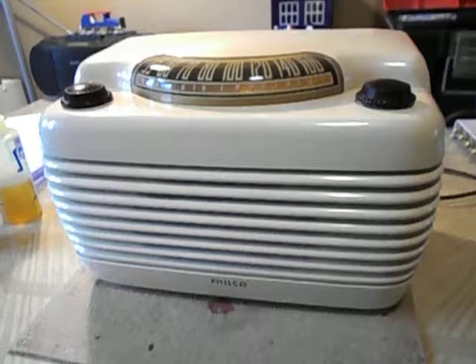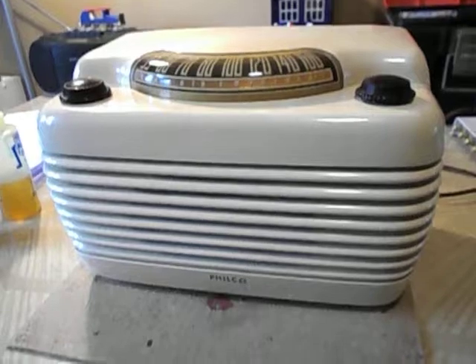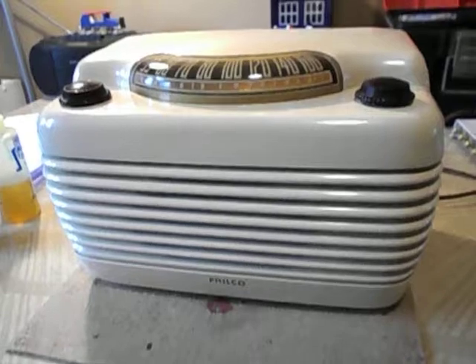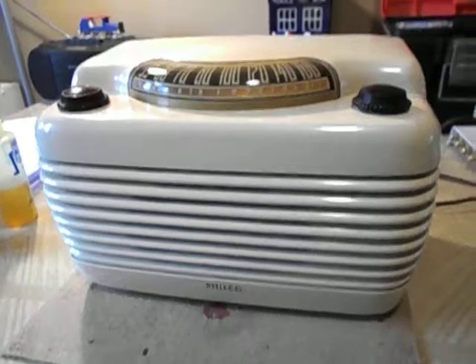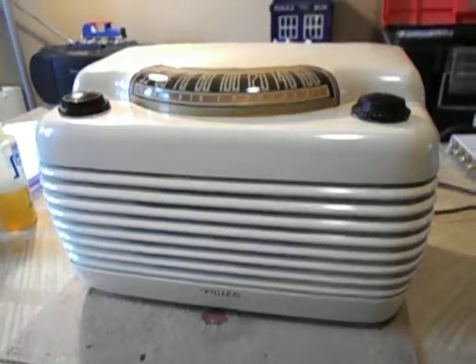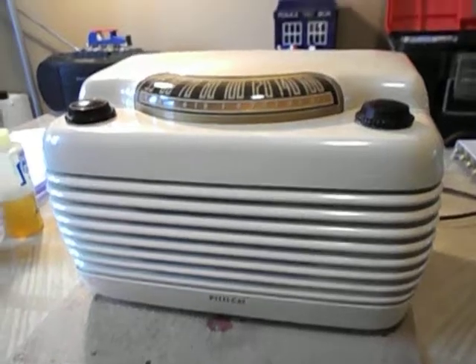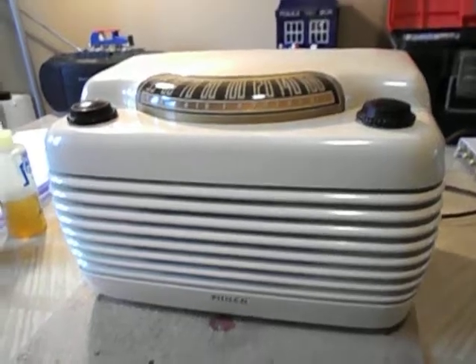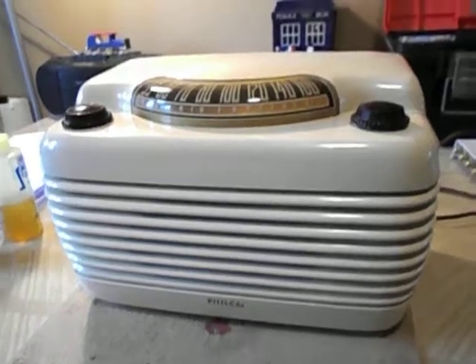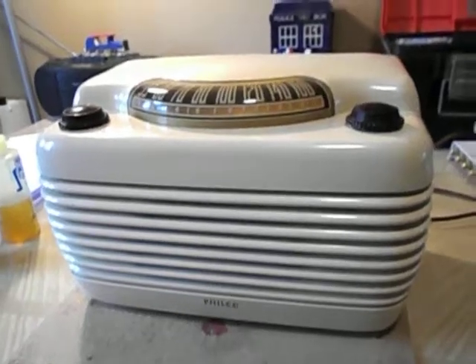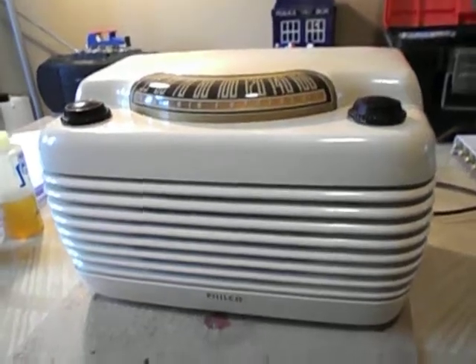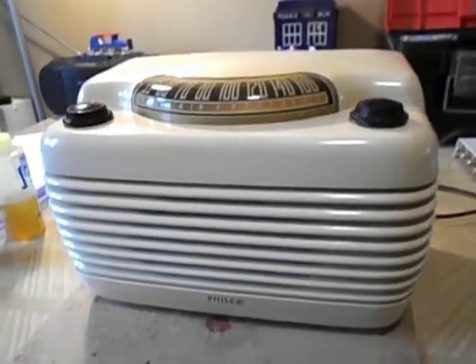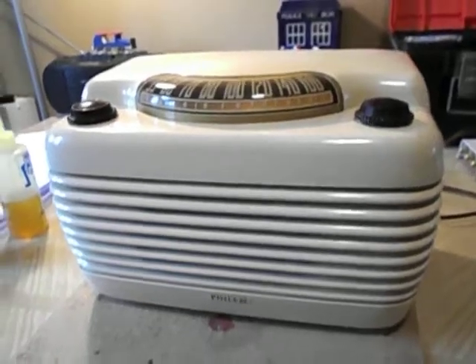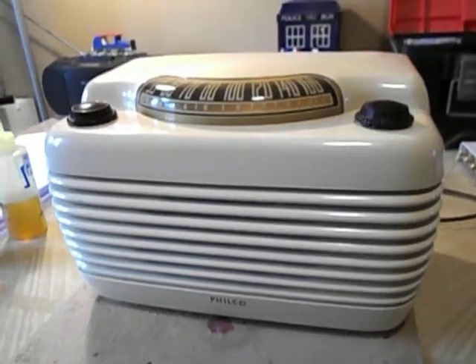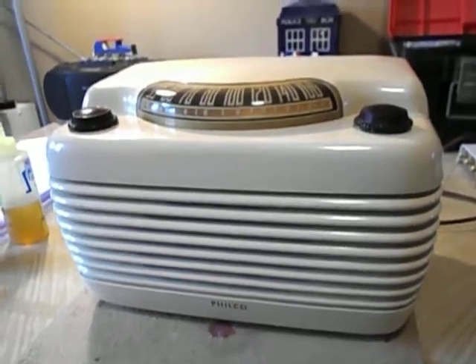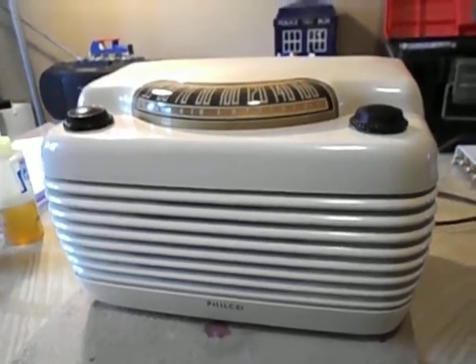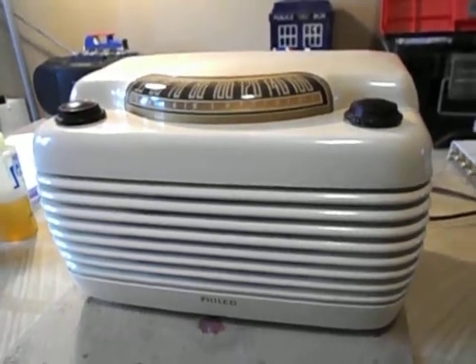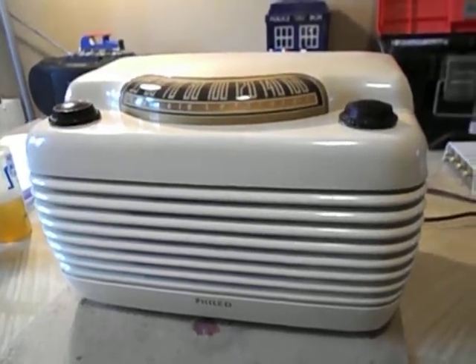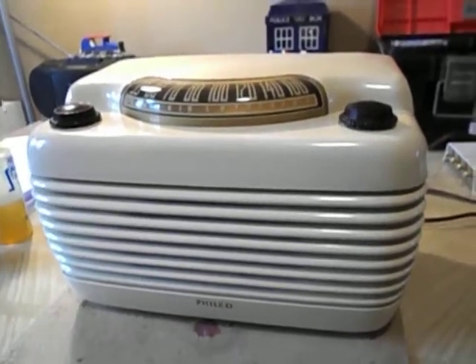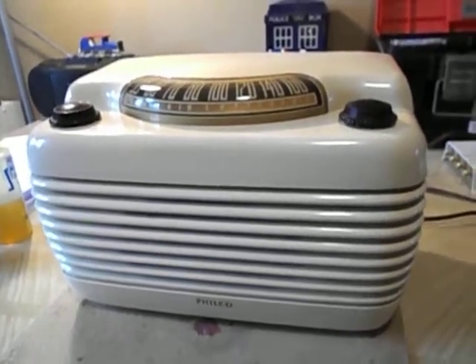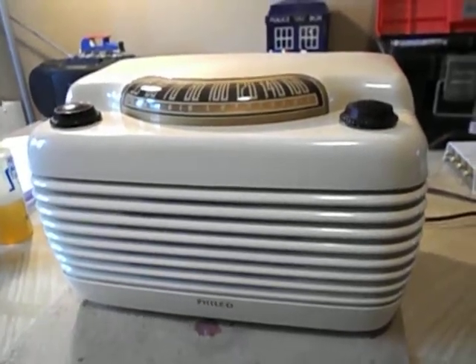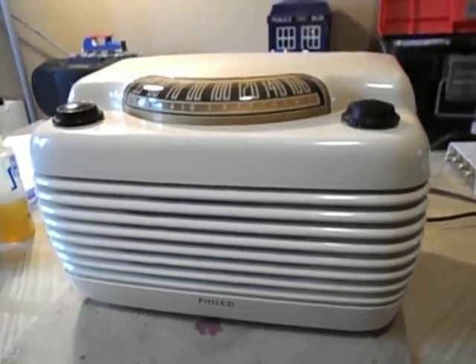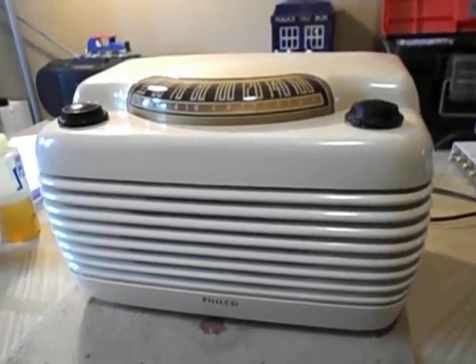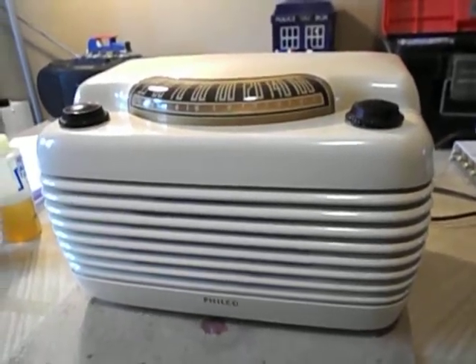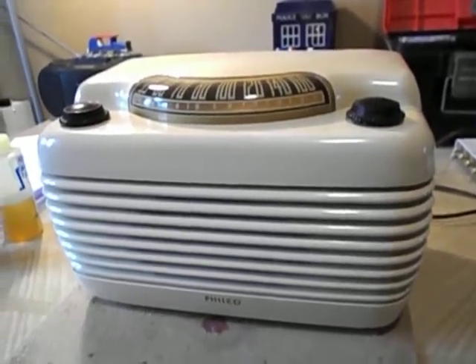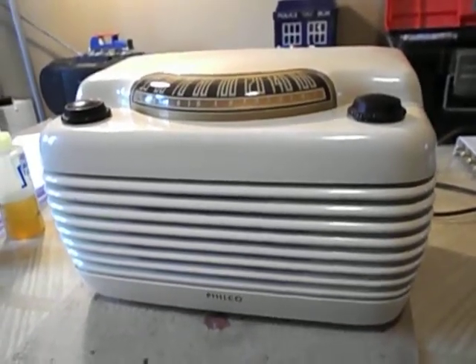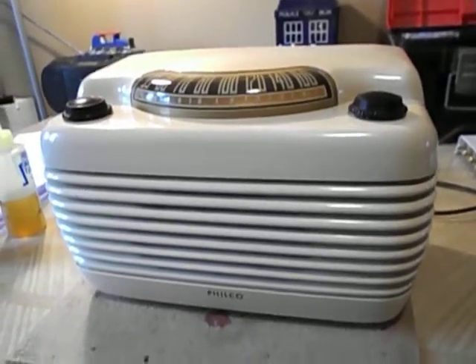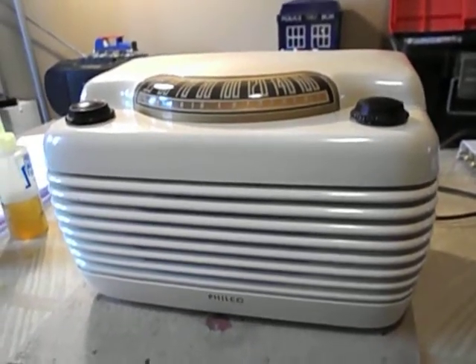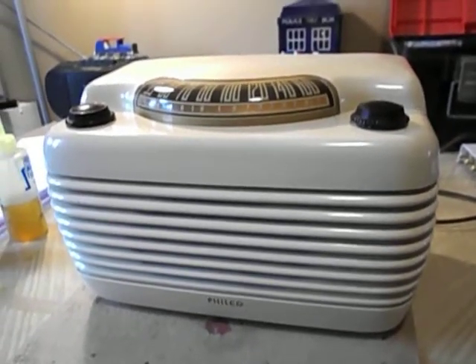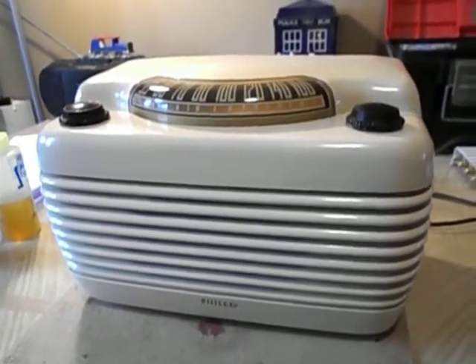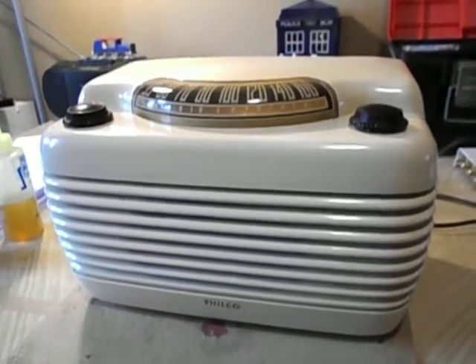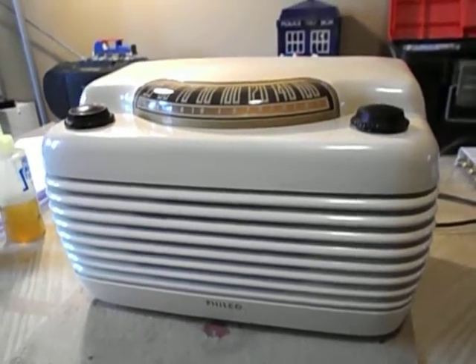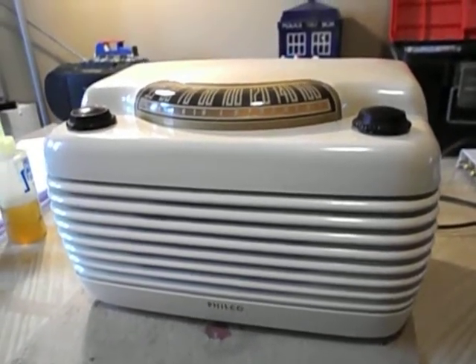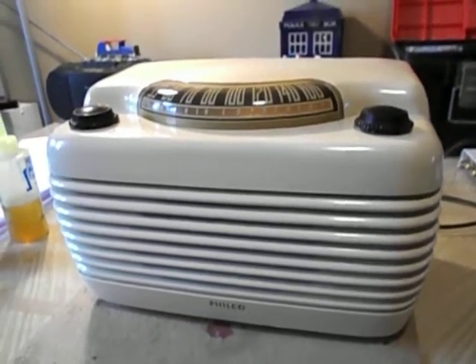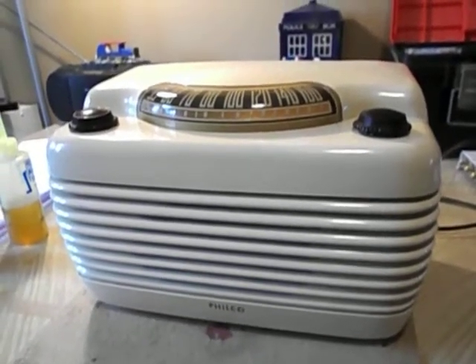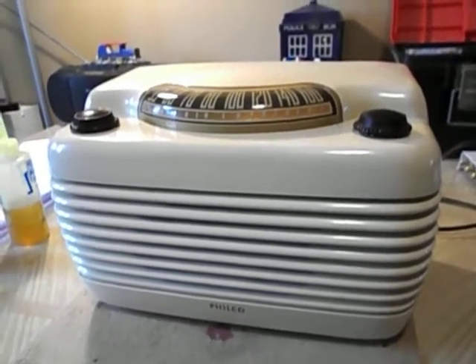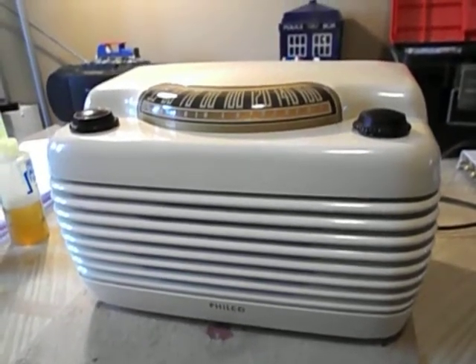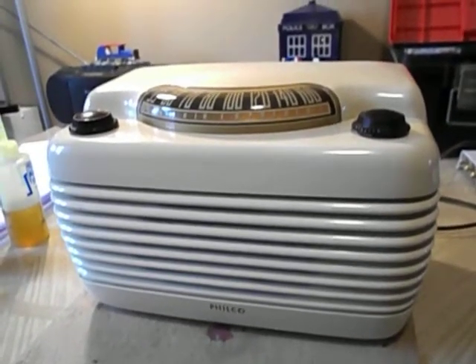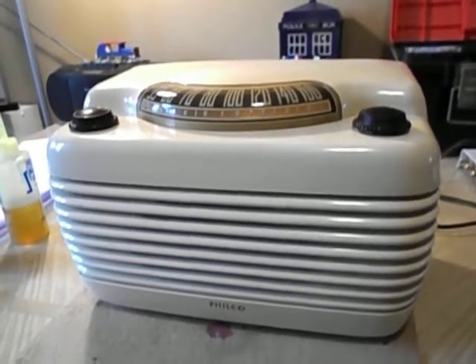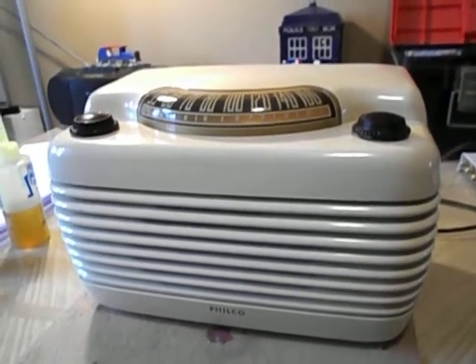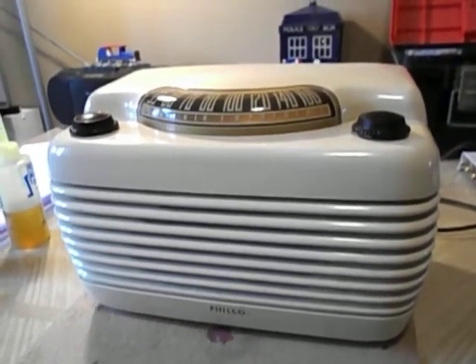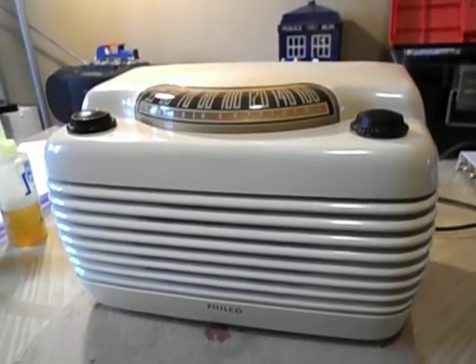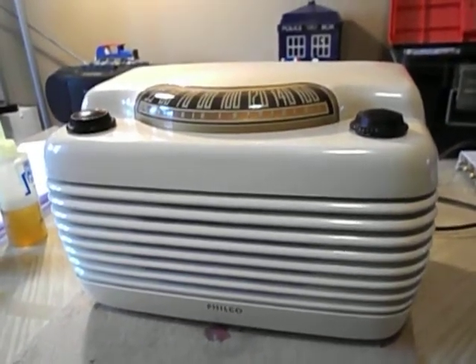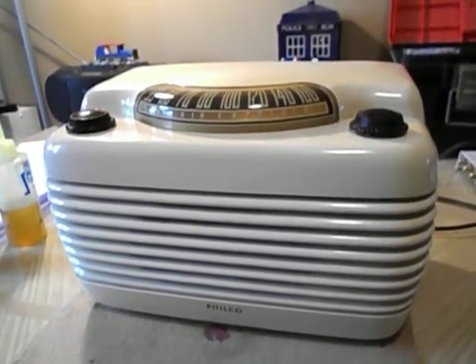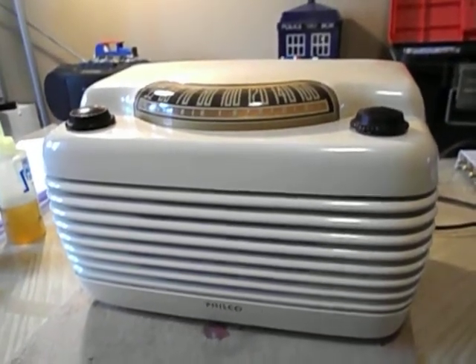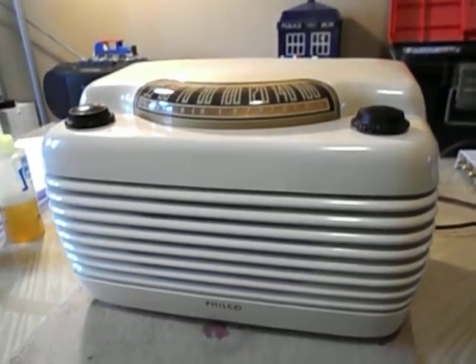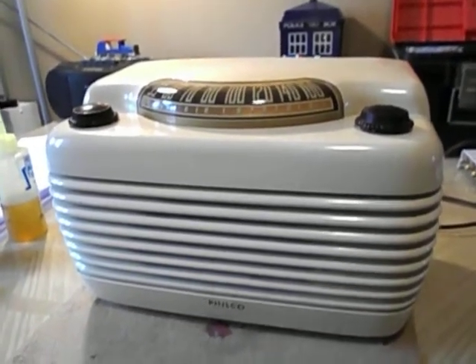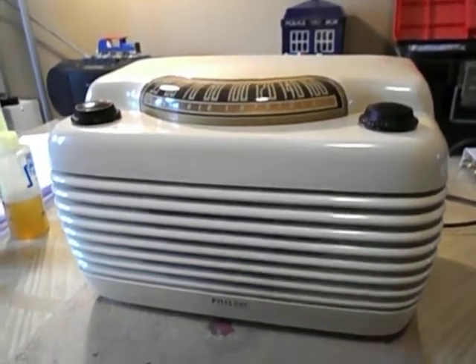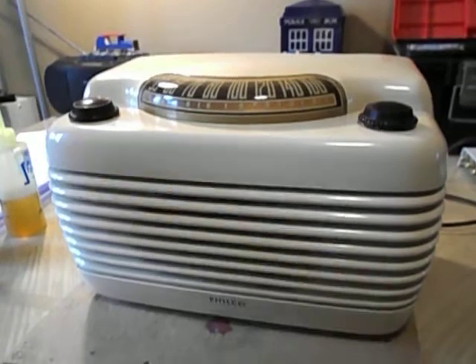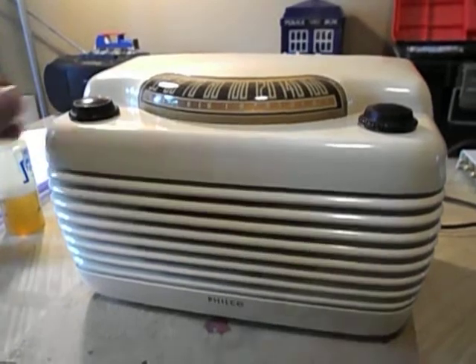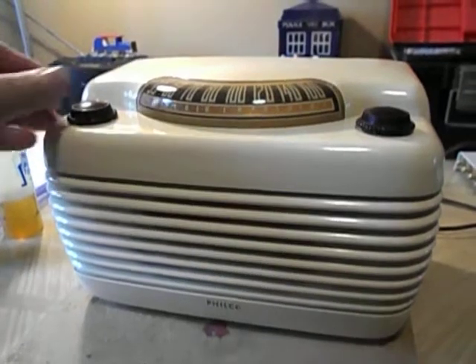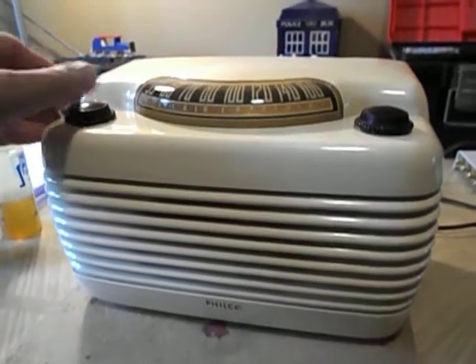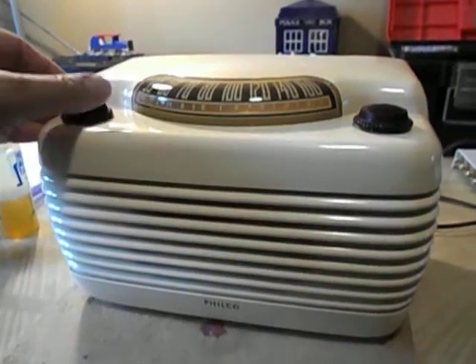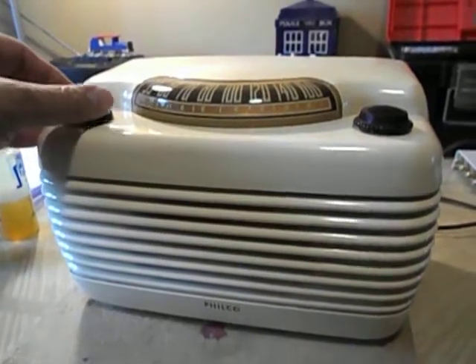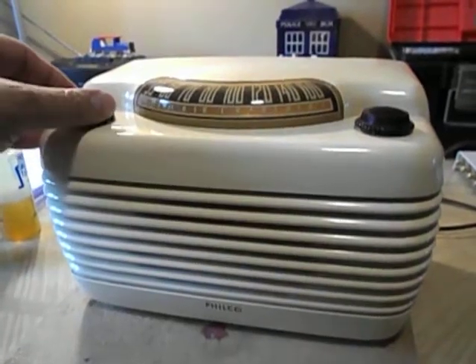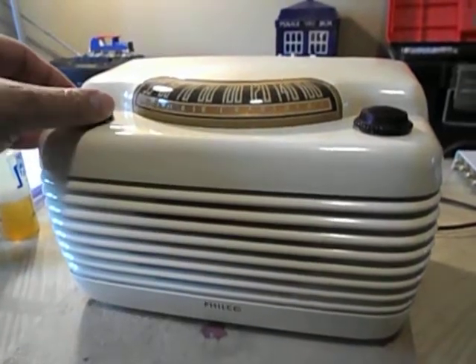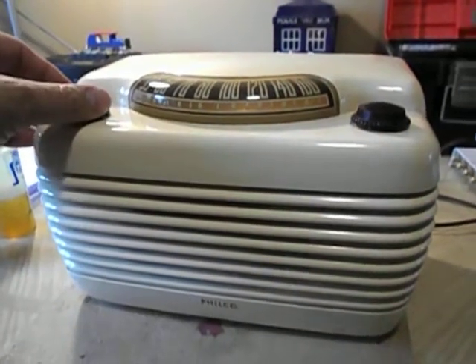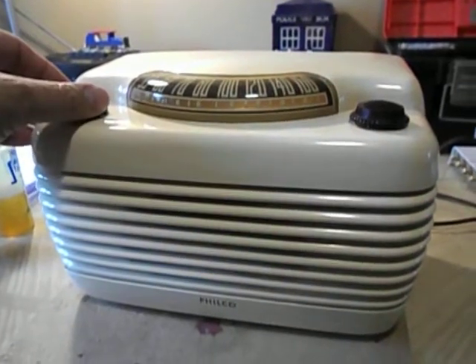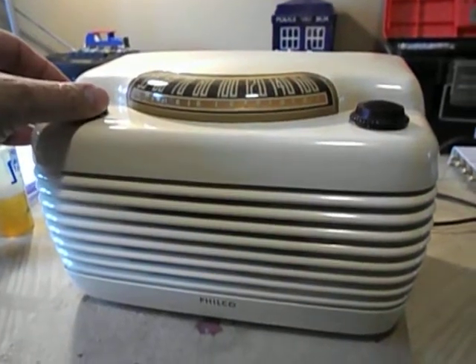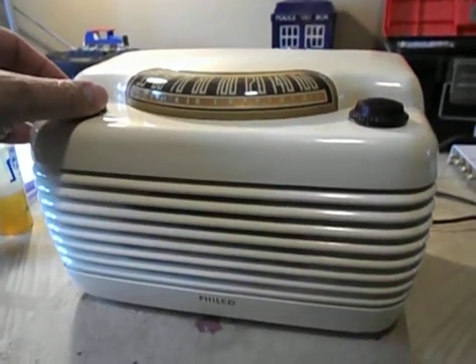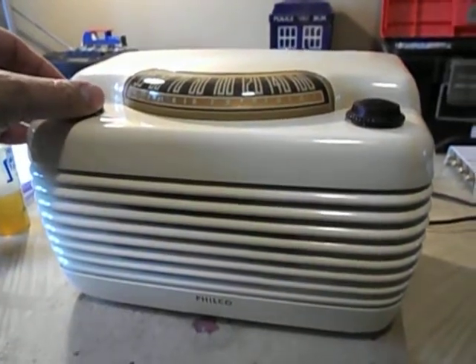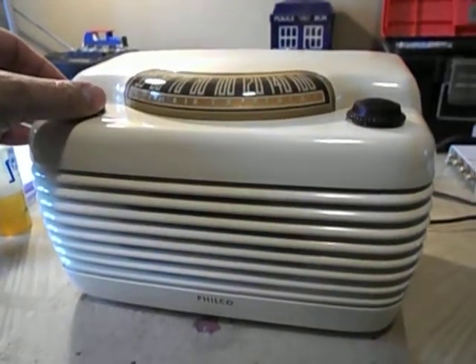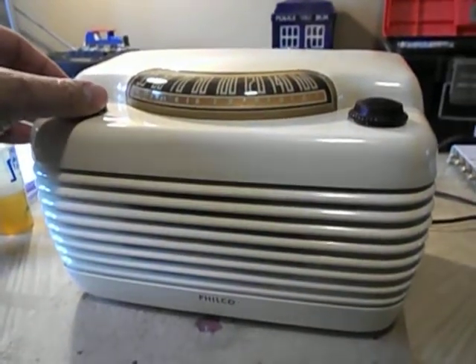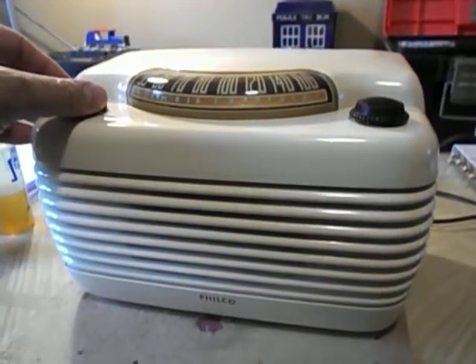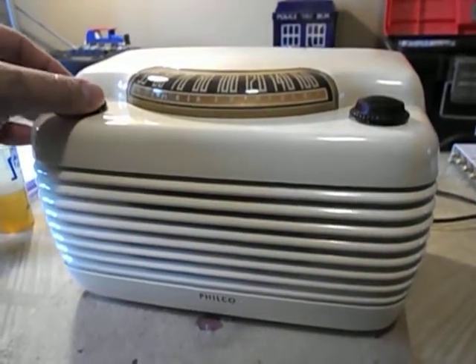Hello YouTube Vintage Tube Radio Restorers. Here's the Philco Model 75 pretty much together and working.